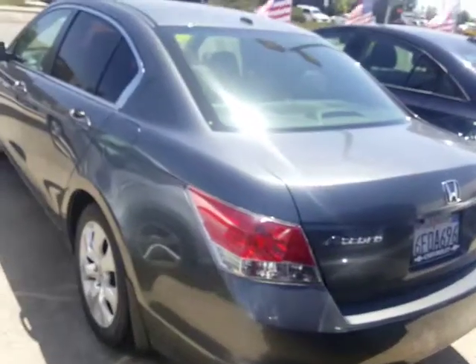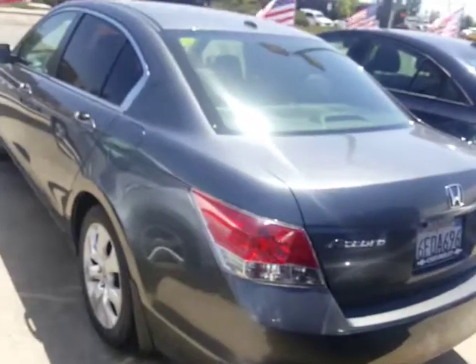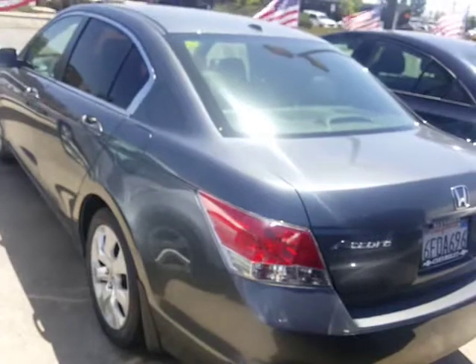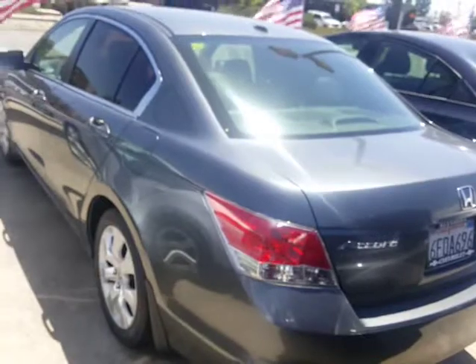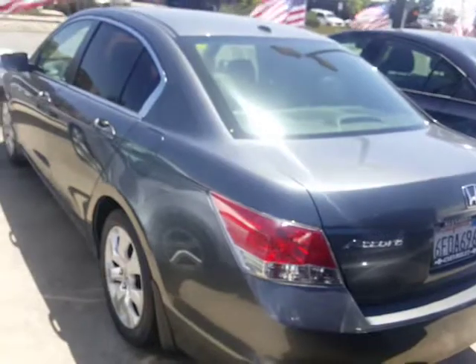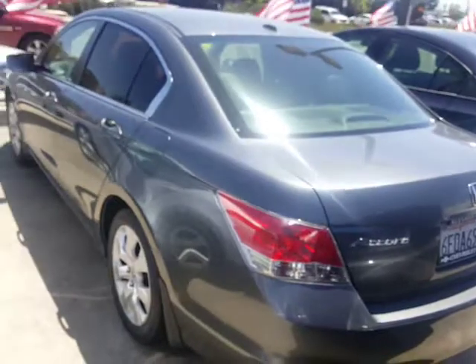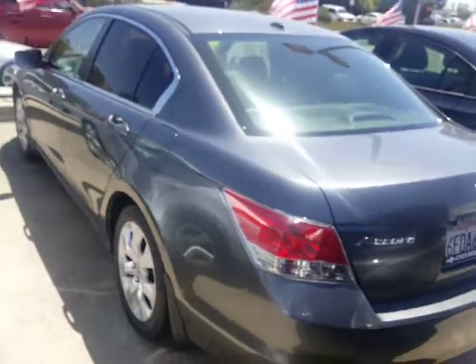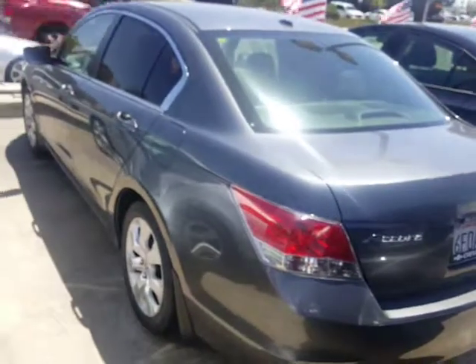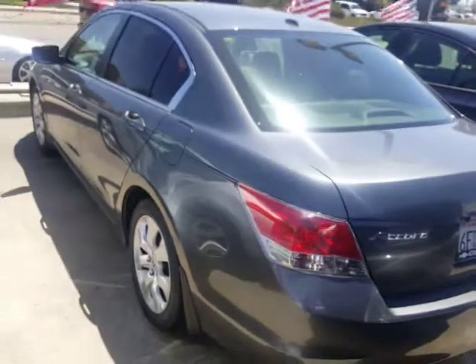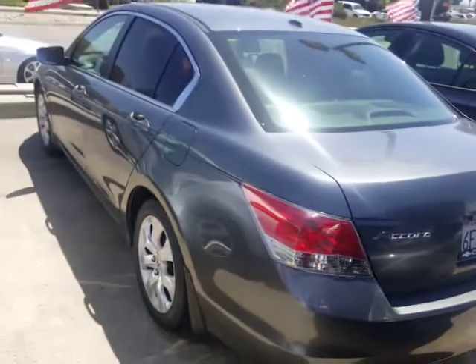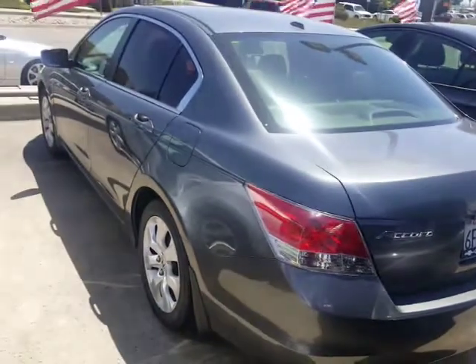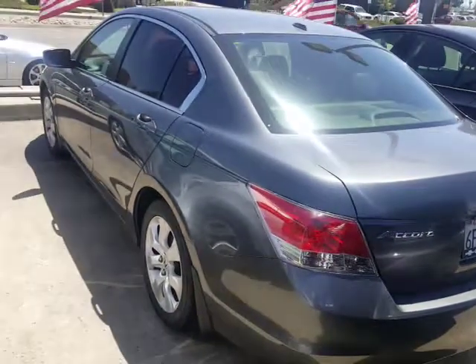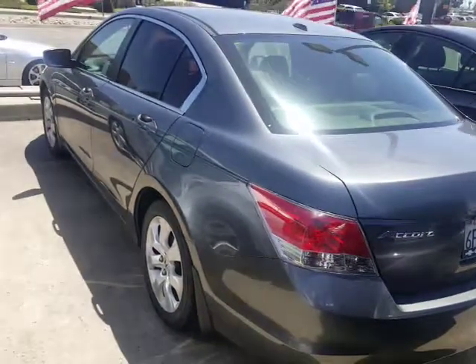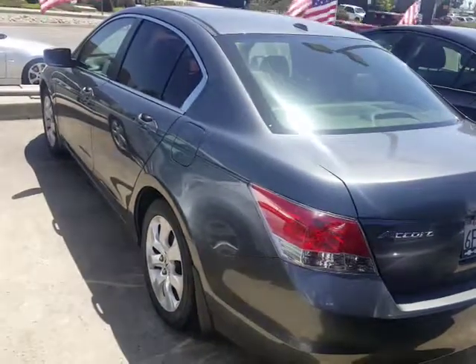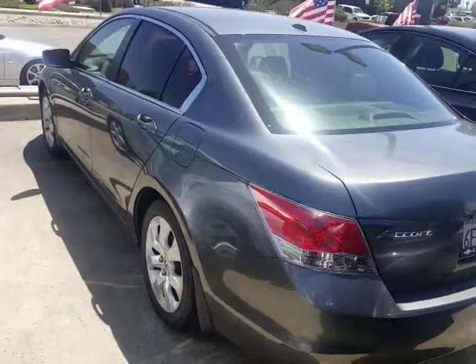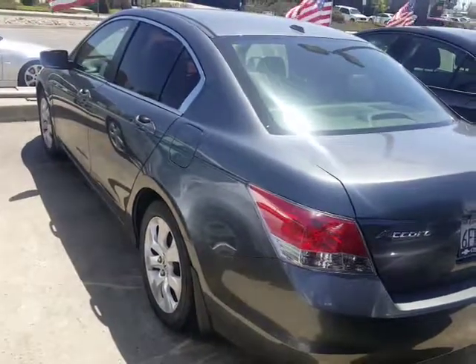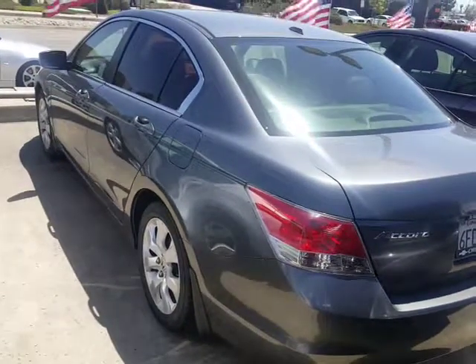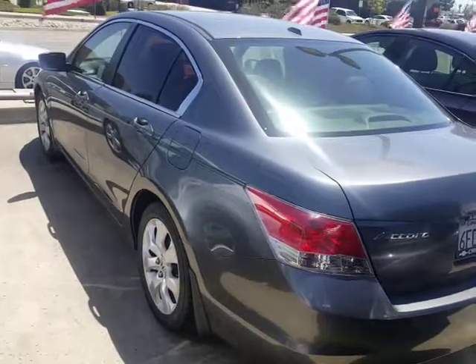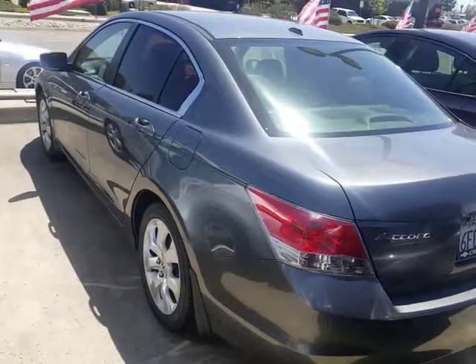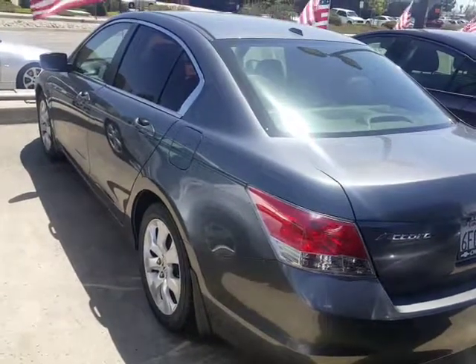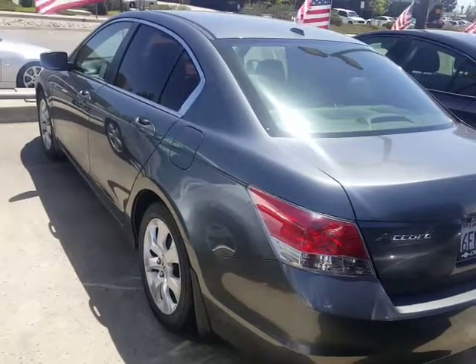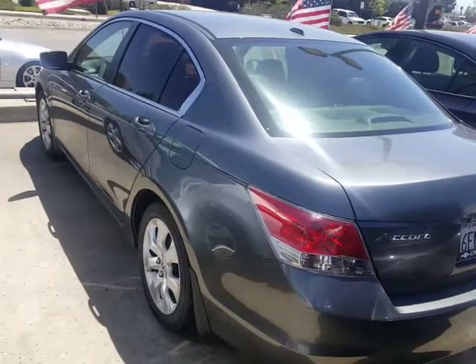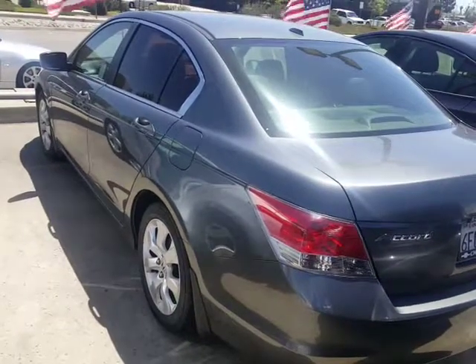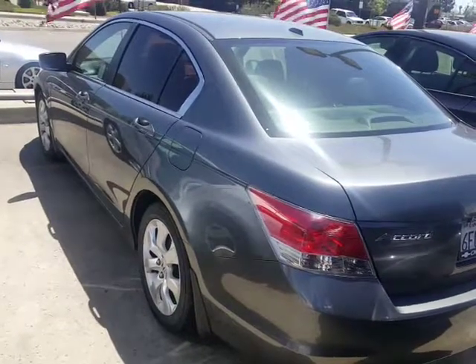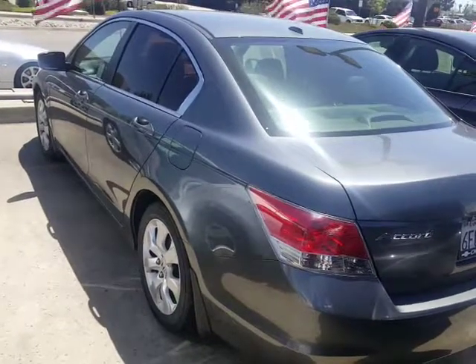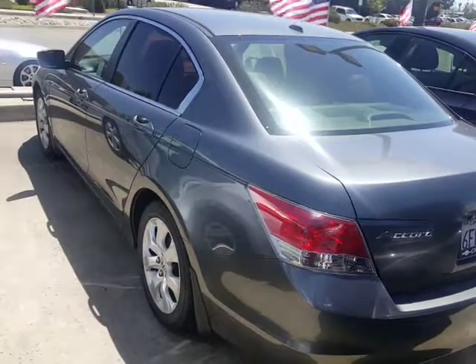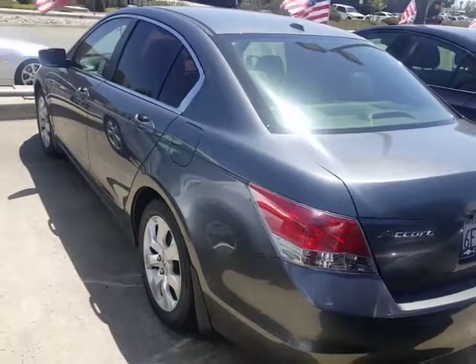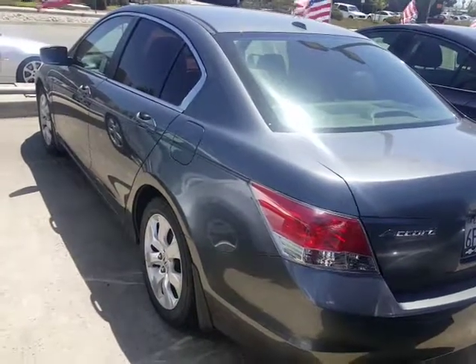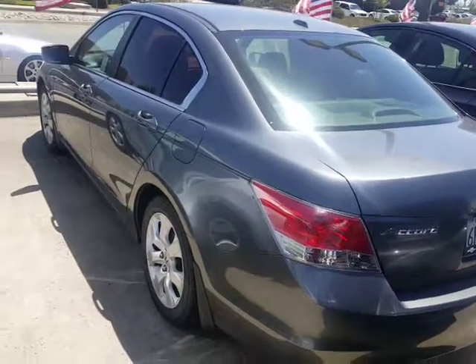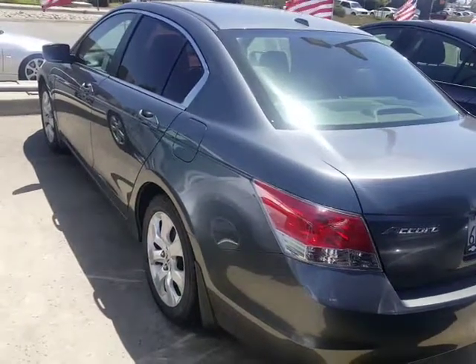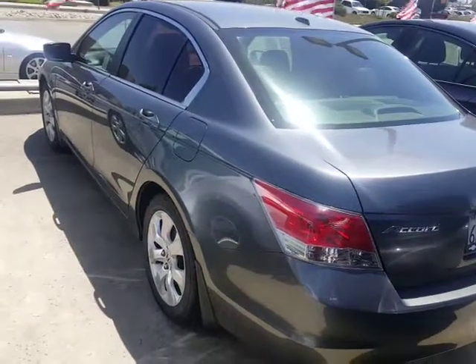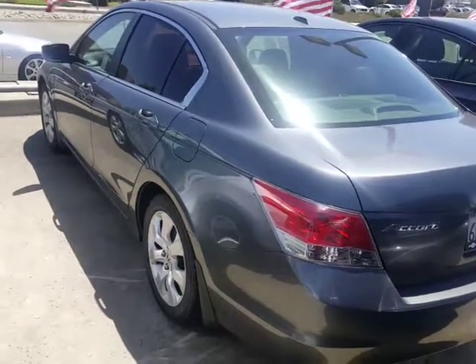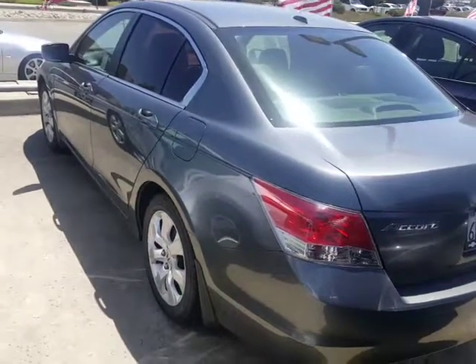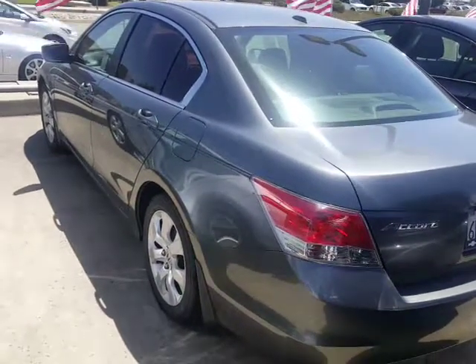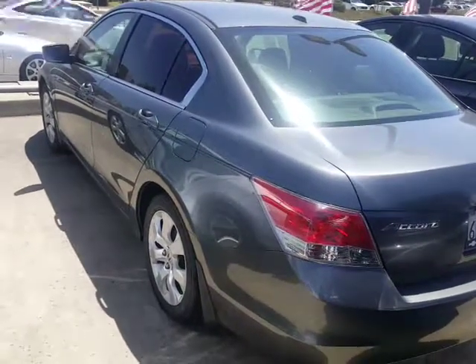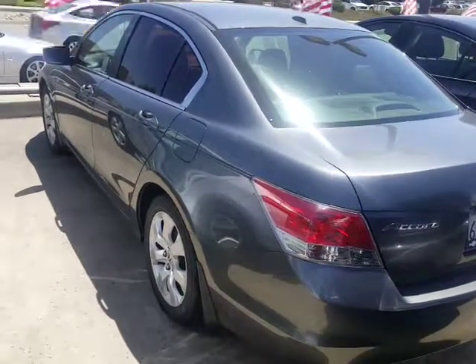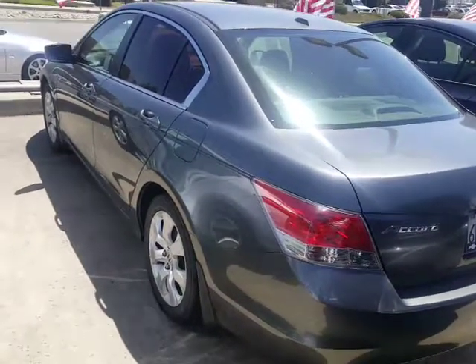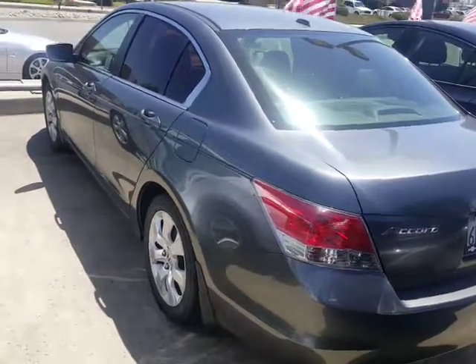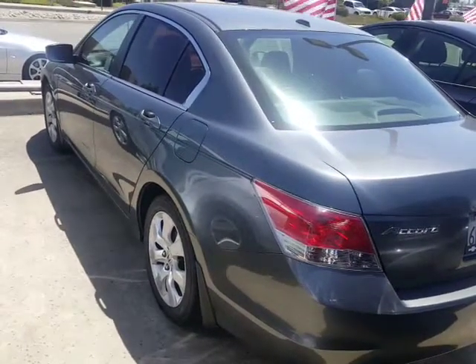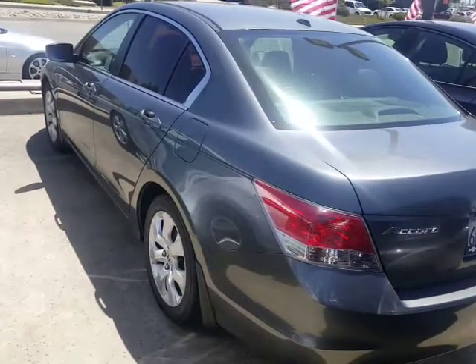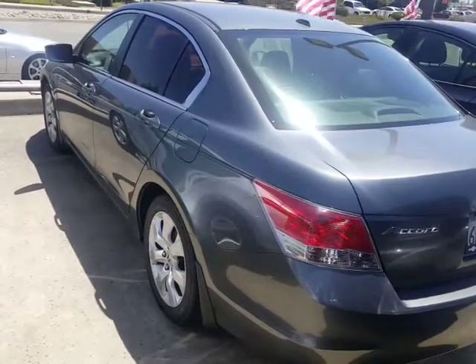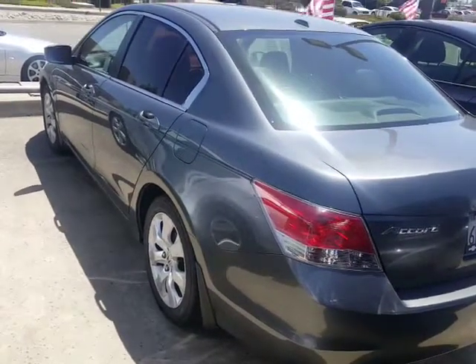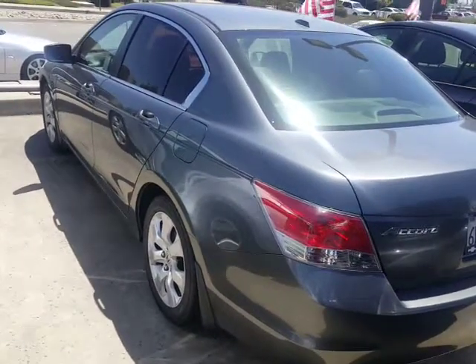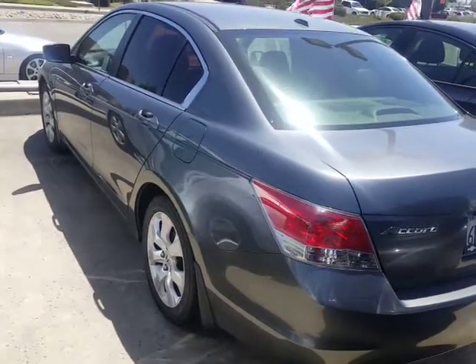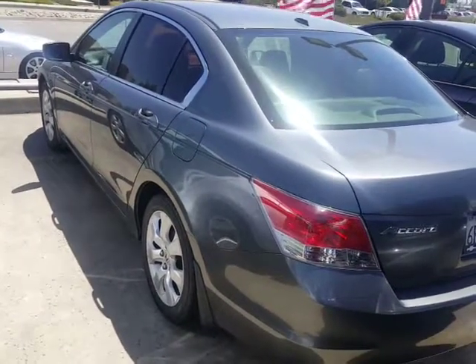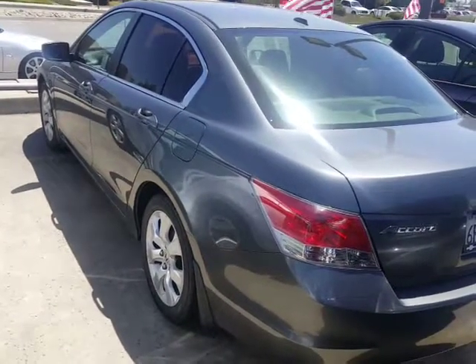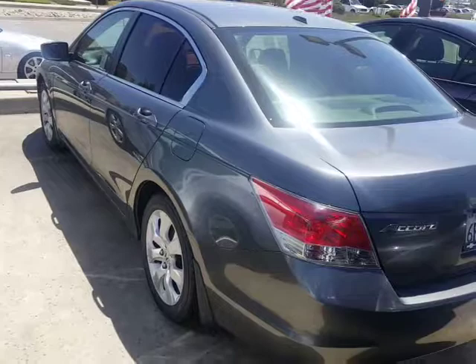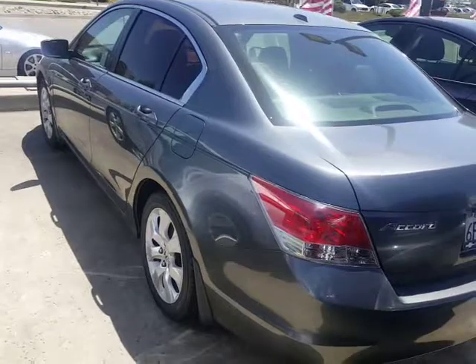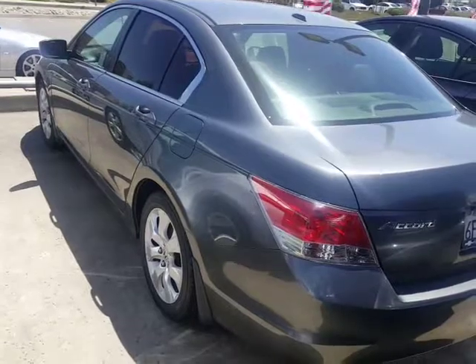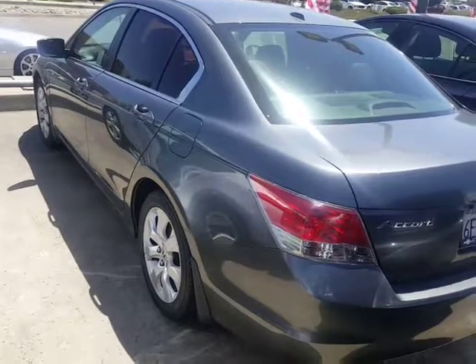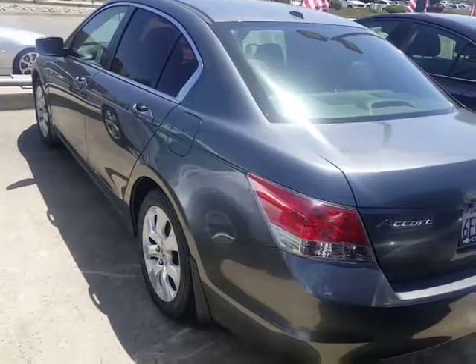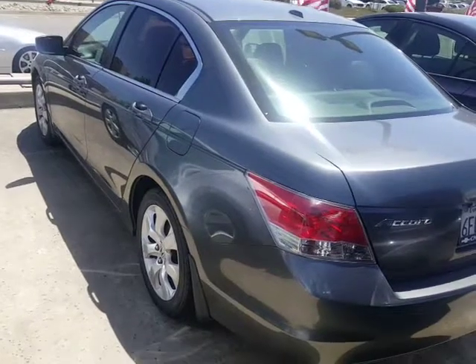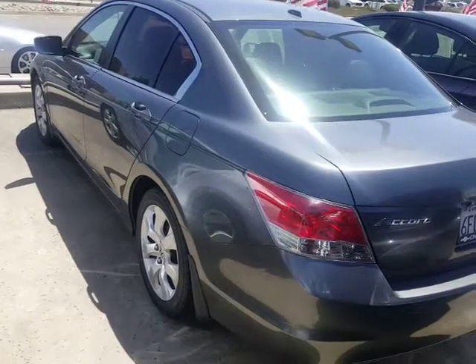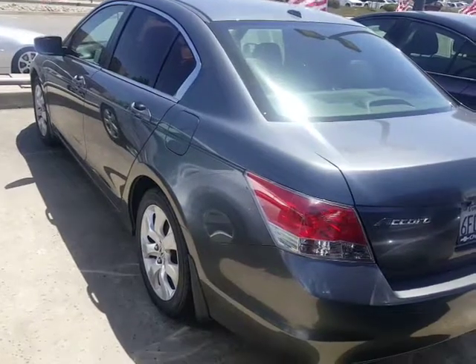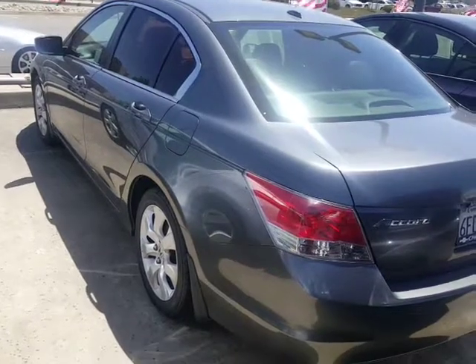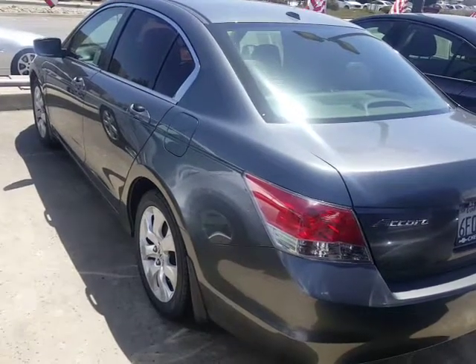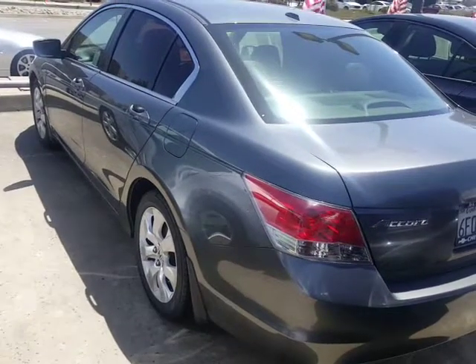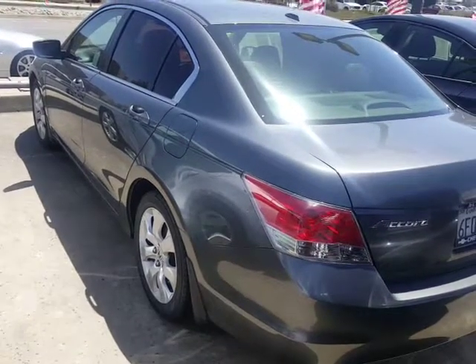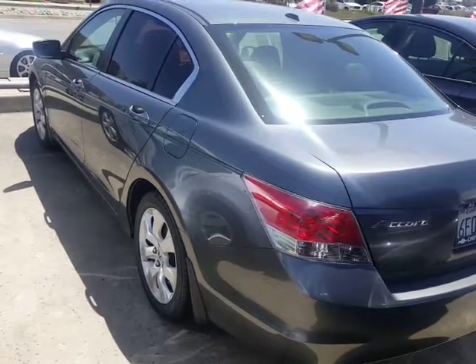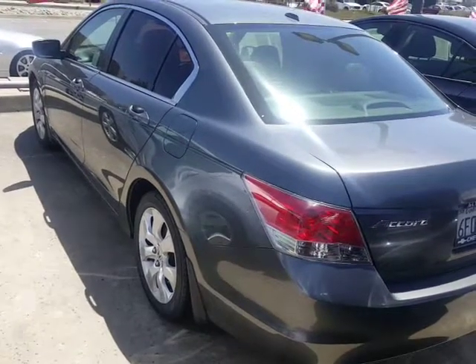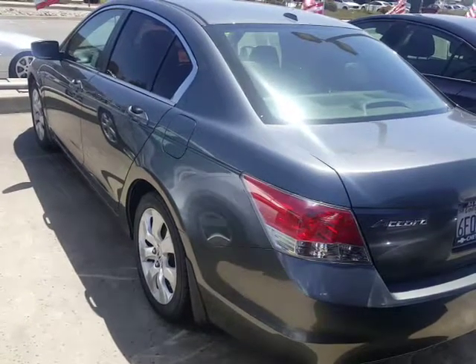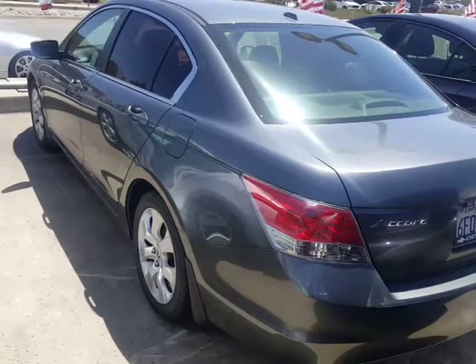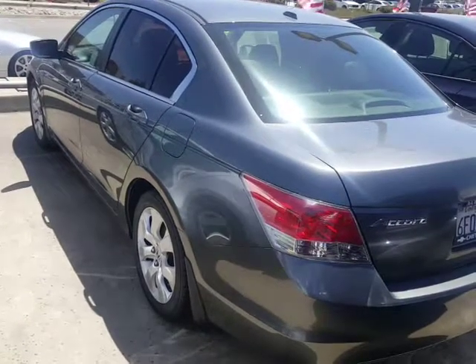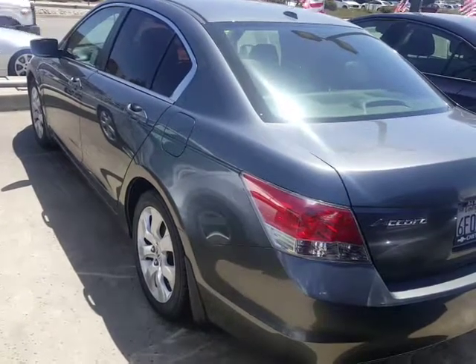We are Glendora Chevrolet. We're at 1959 Auto Center Drive in the city of Glendora. I've got a newer one to show you — hang on a minute, let me get it for you.